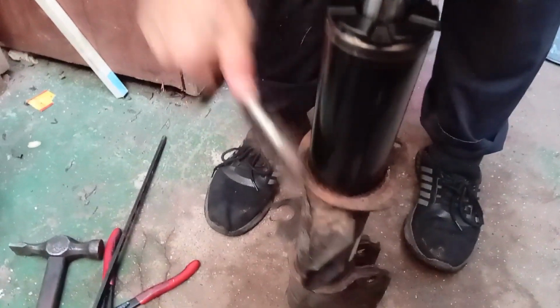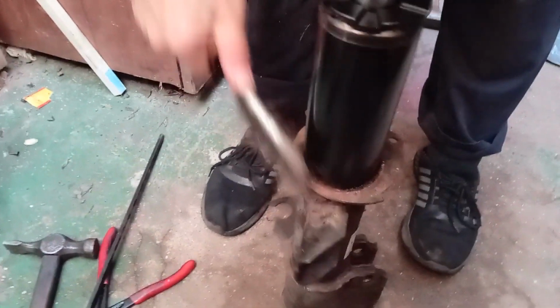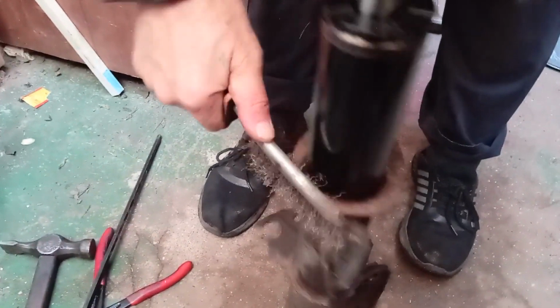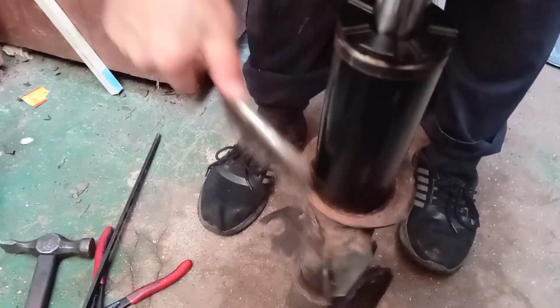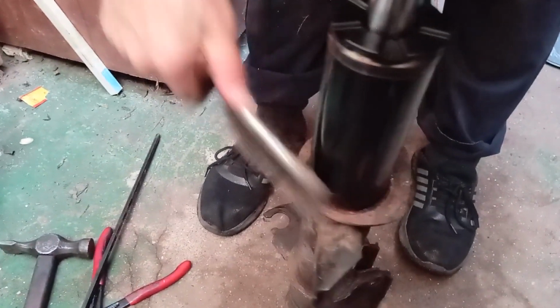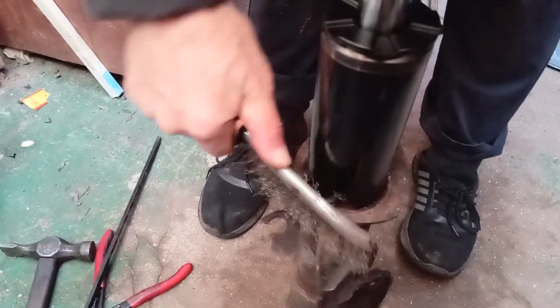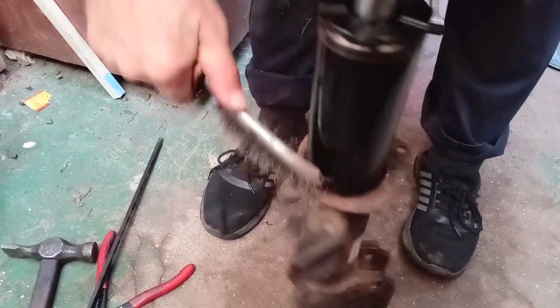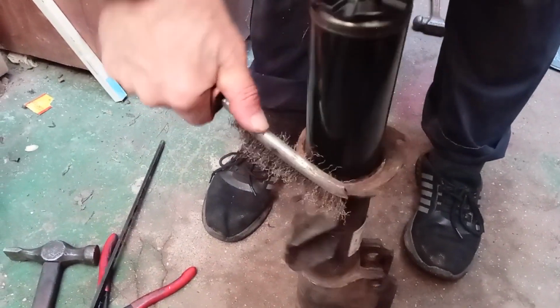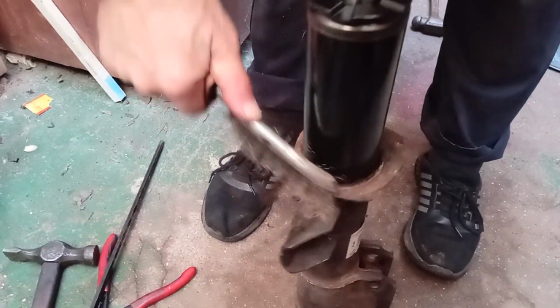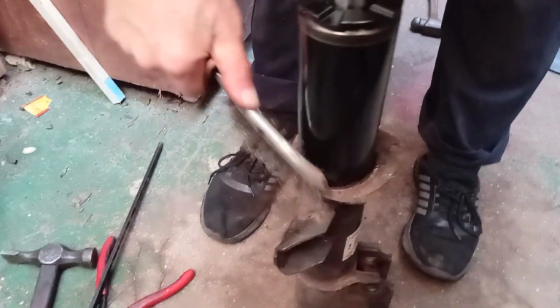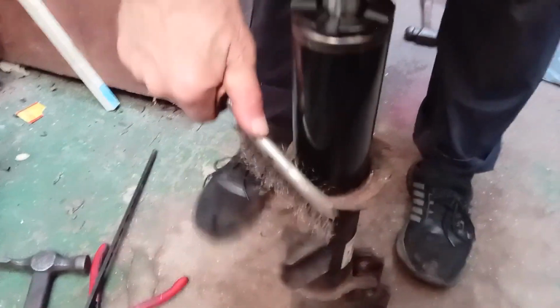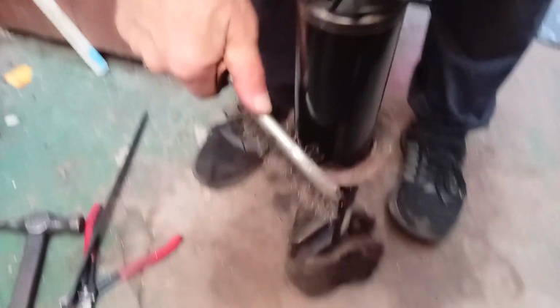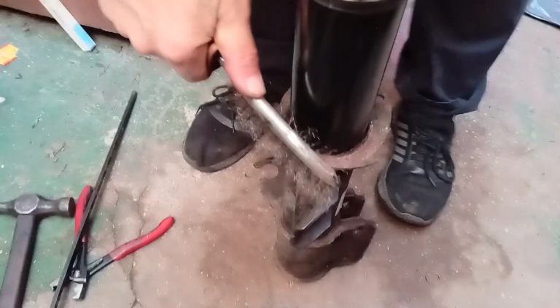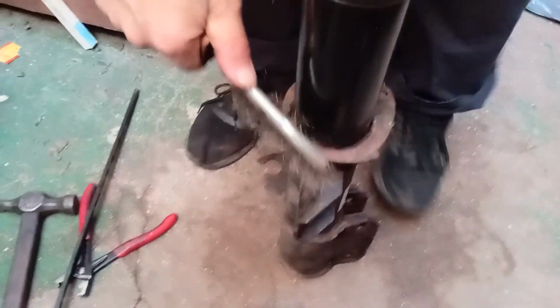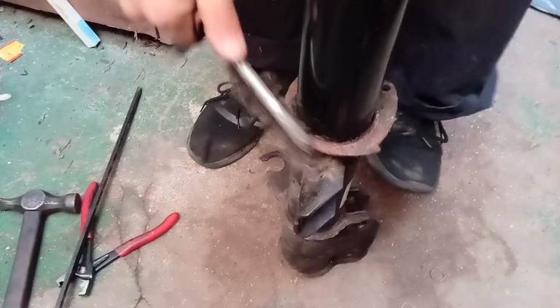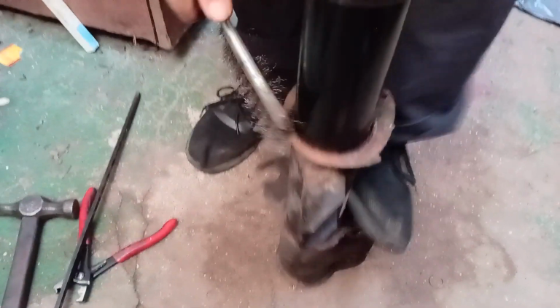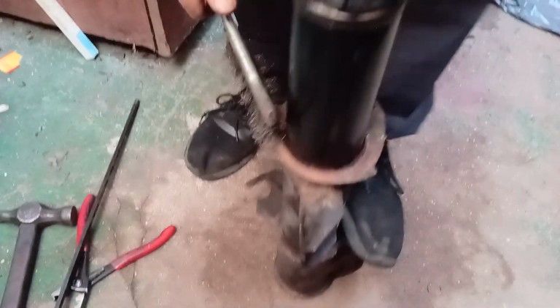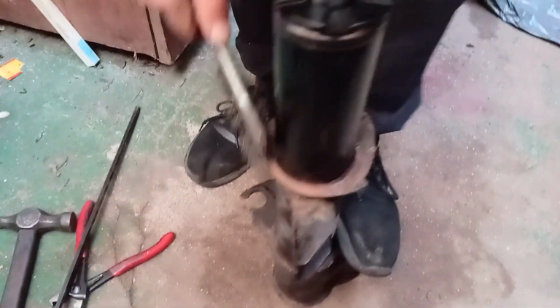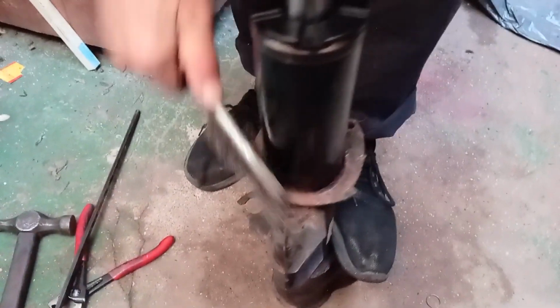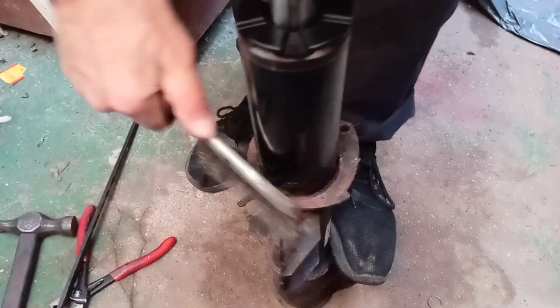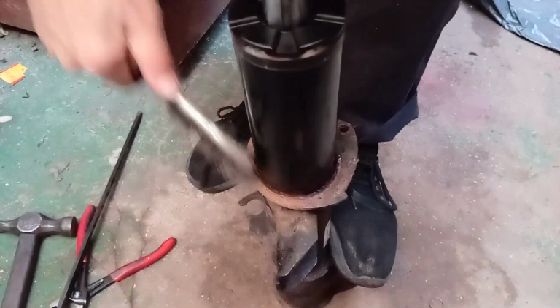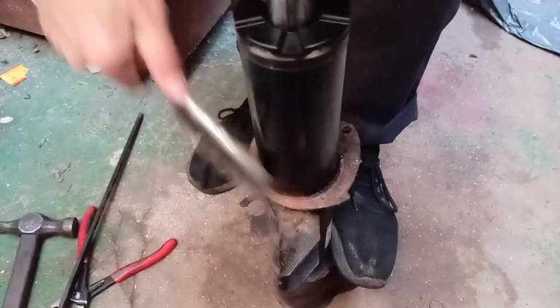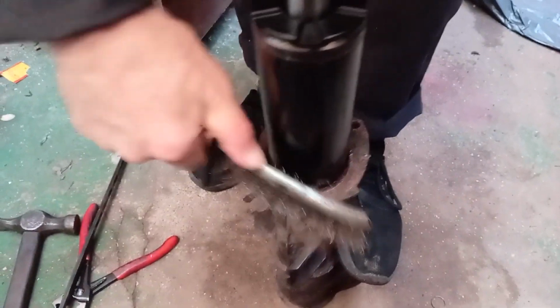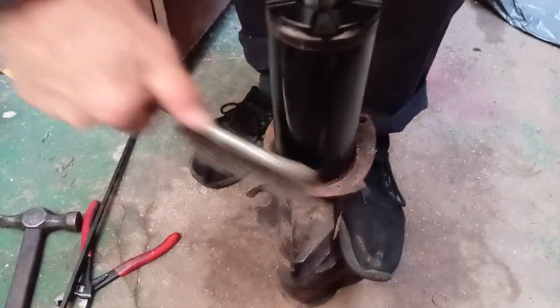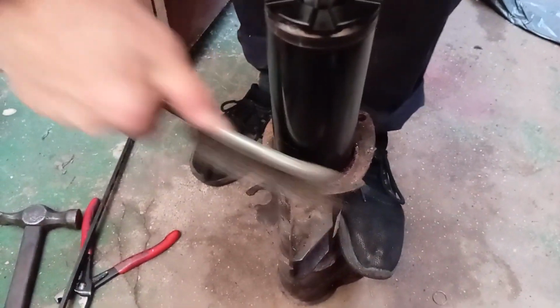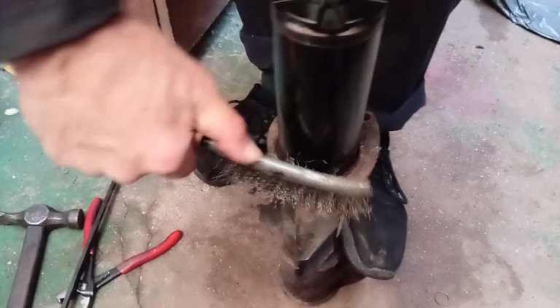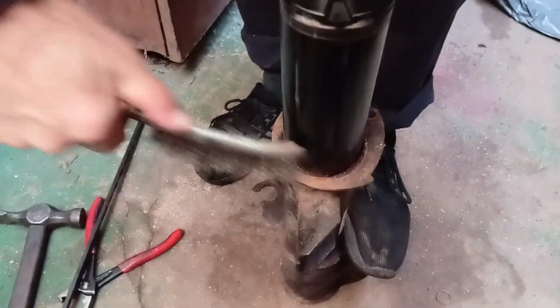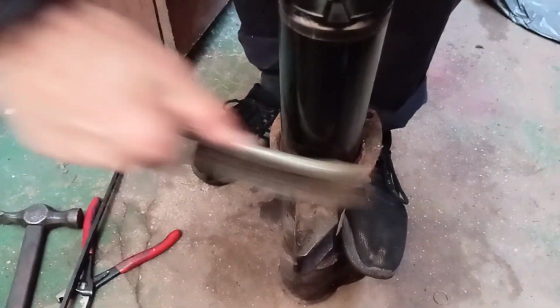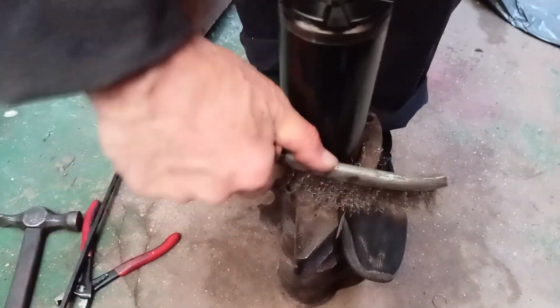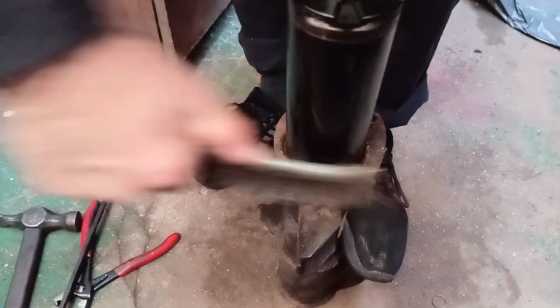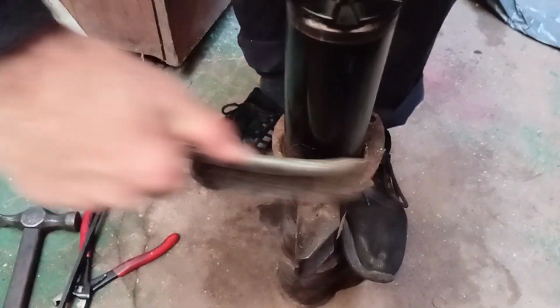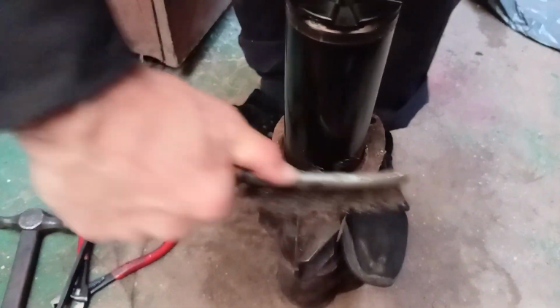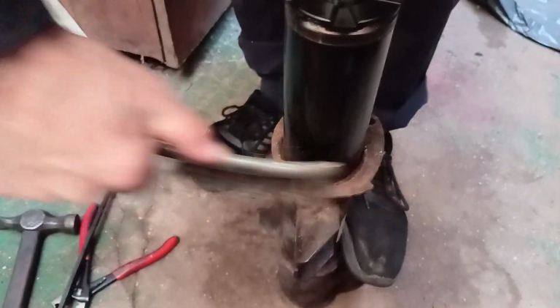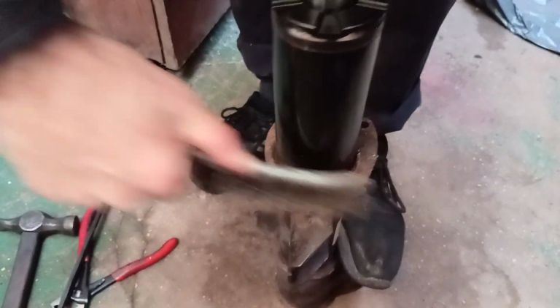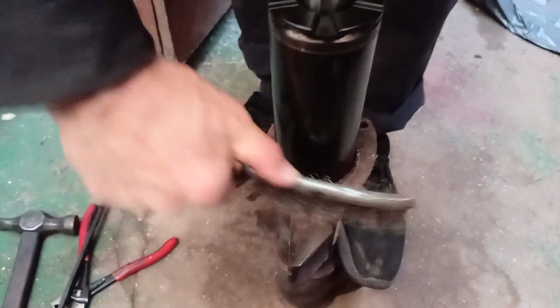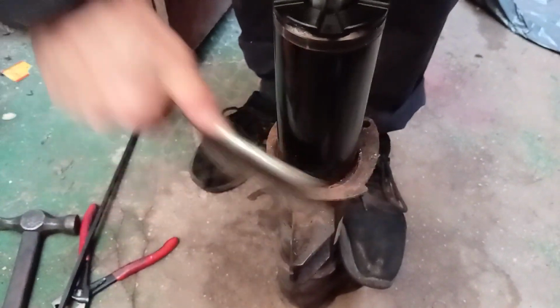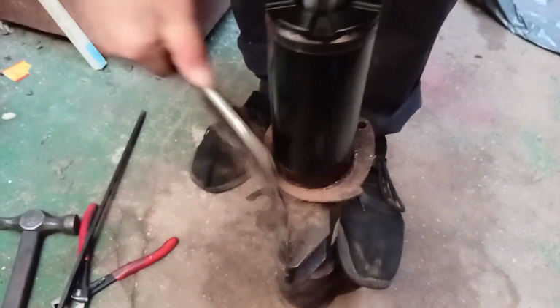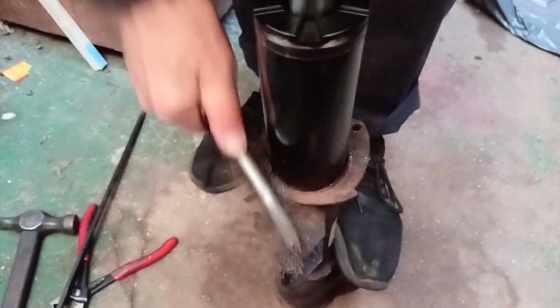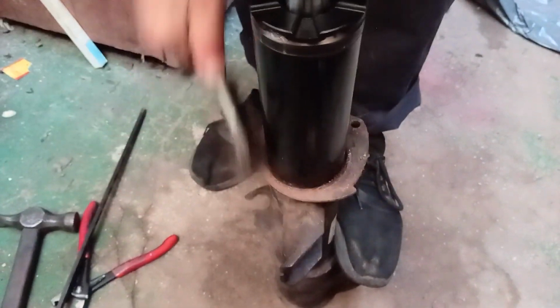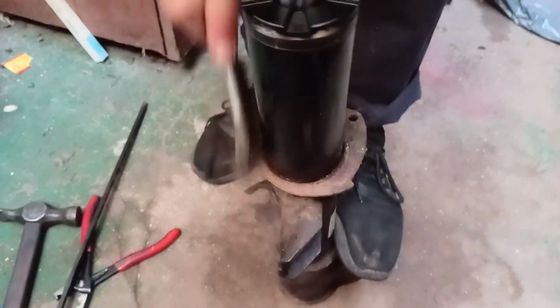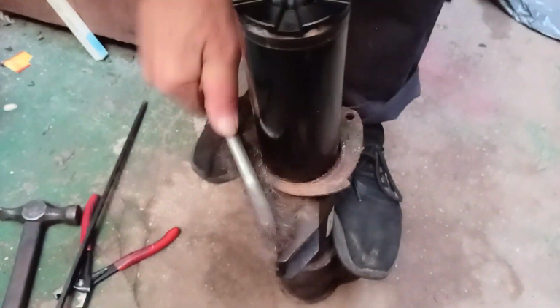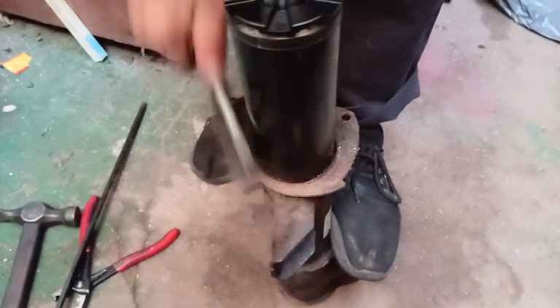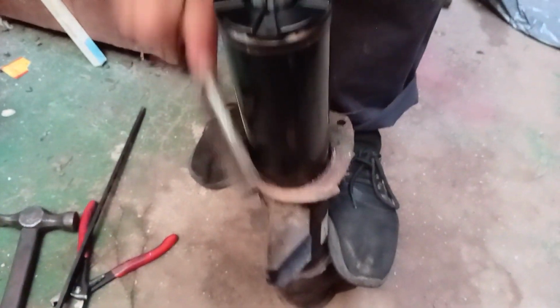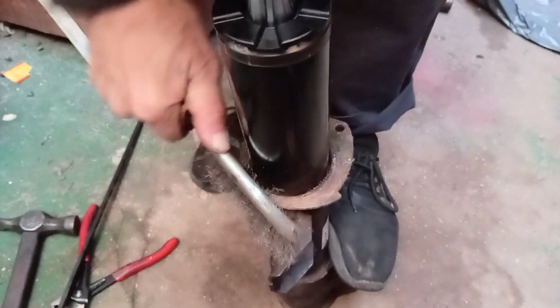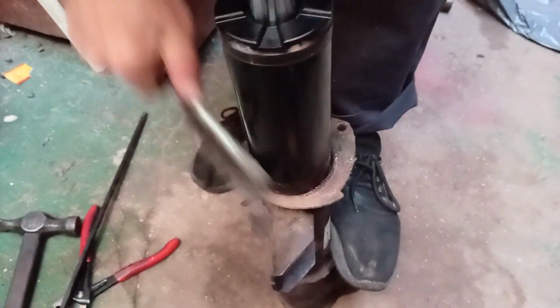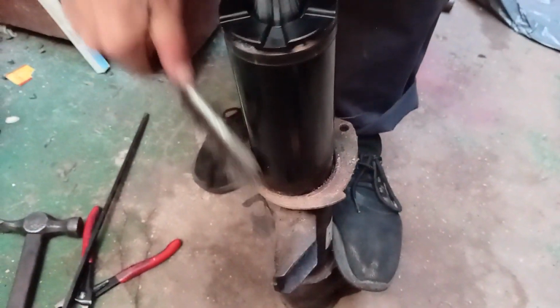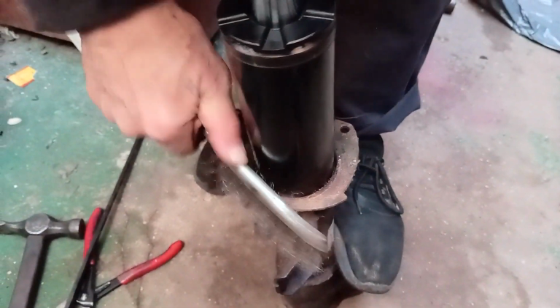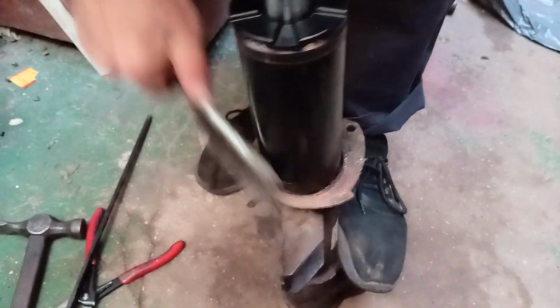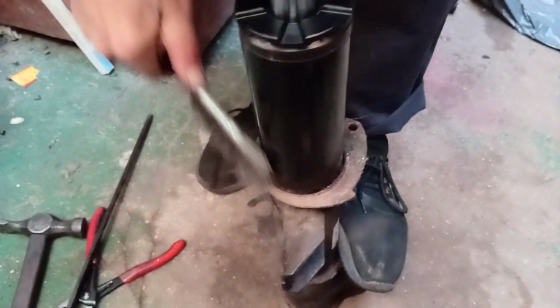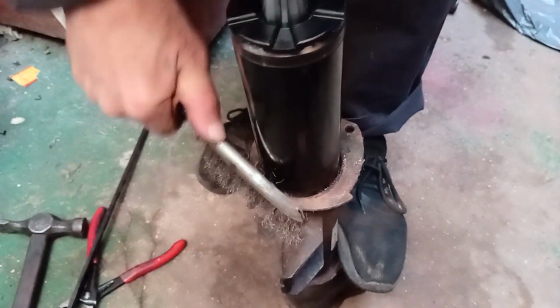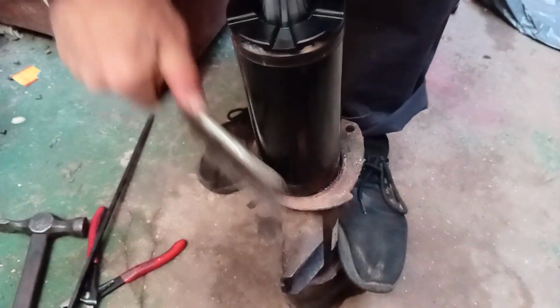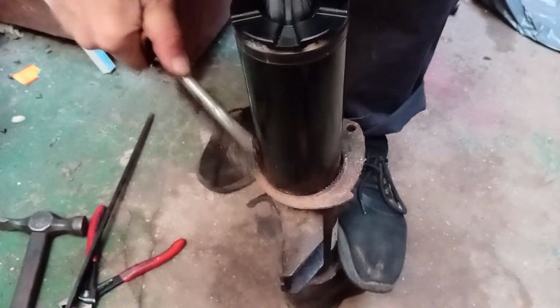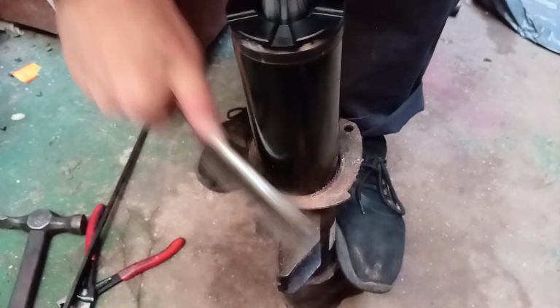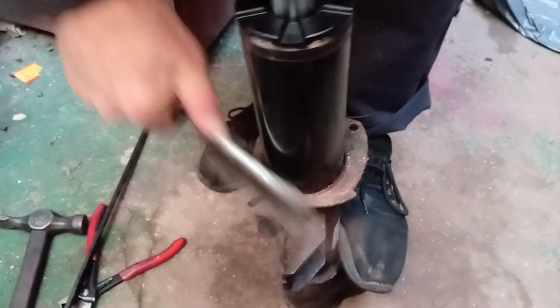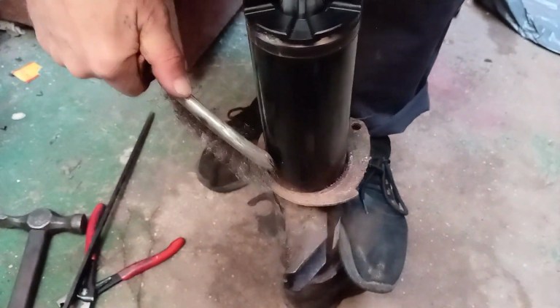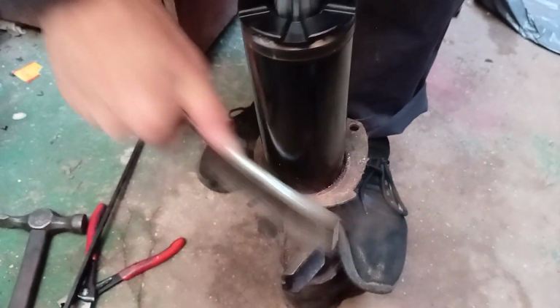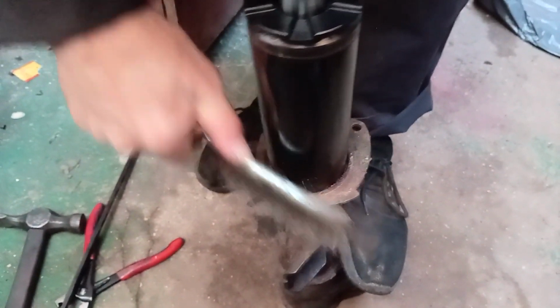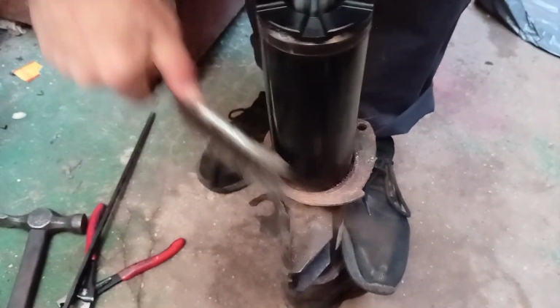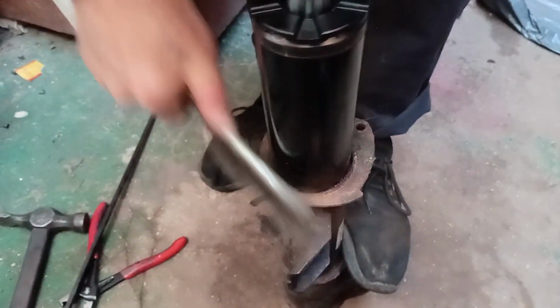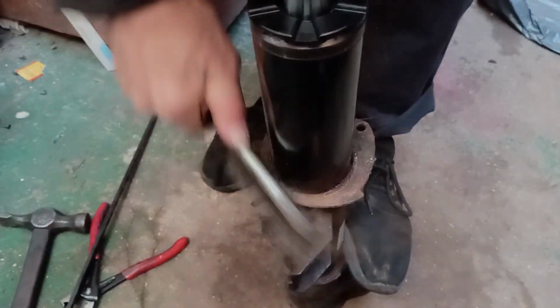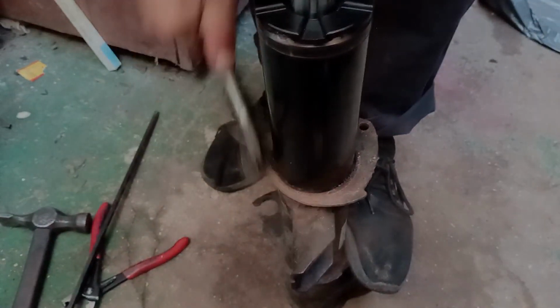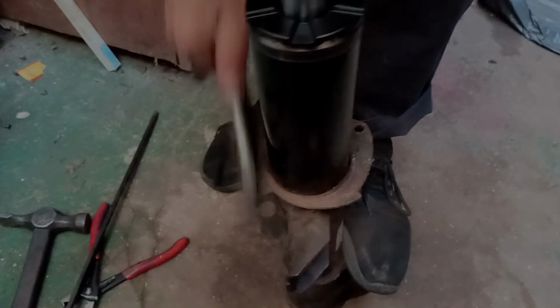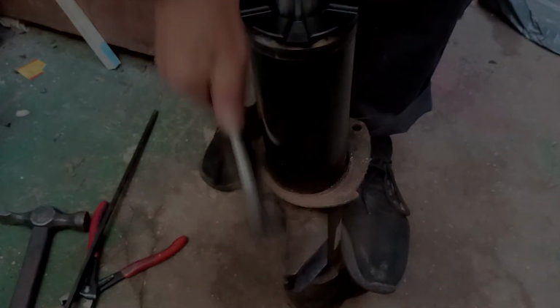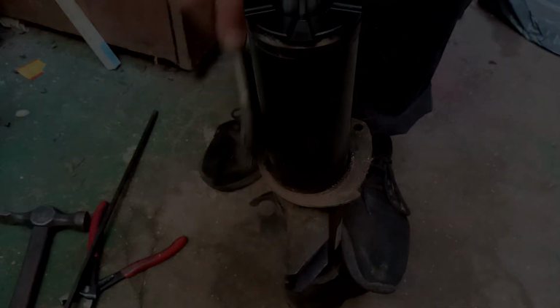In my case a lot of rust was on the shock, so I used a wire brush and 240 grit sandpaper to remove the rust.